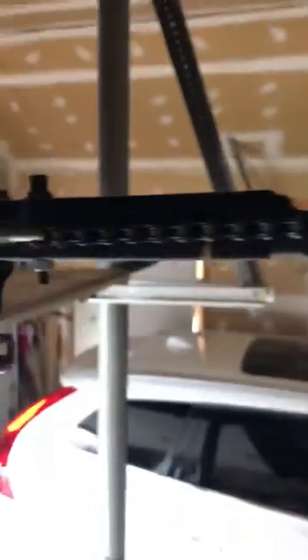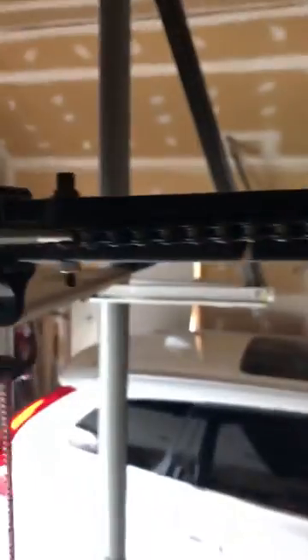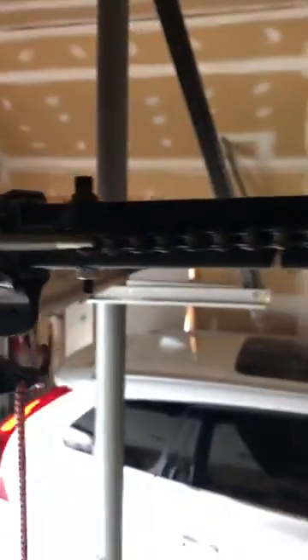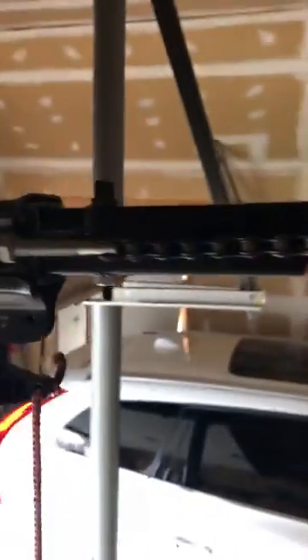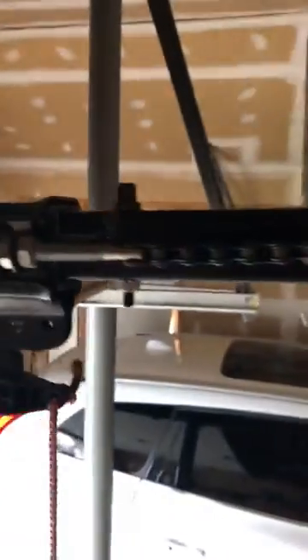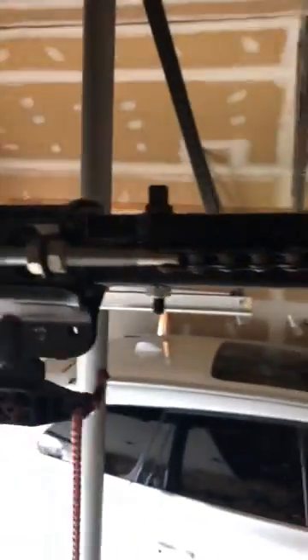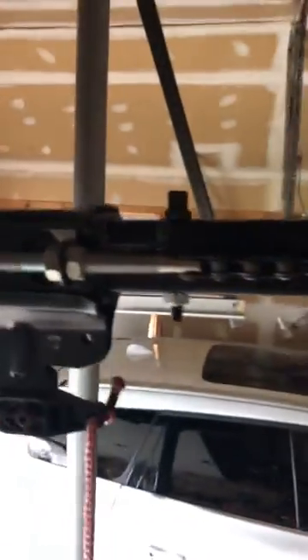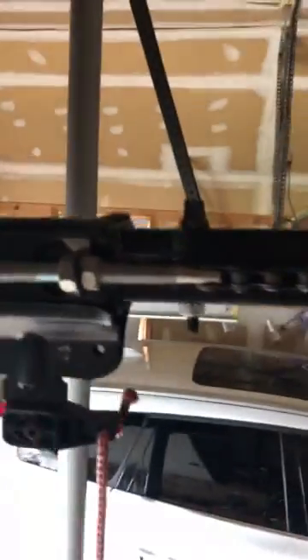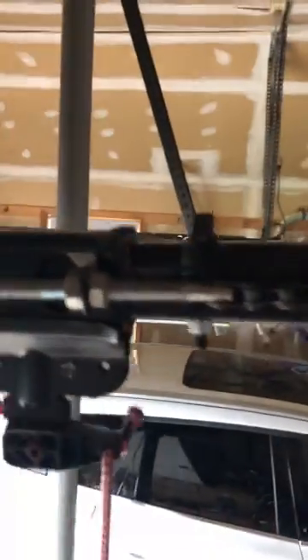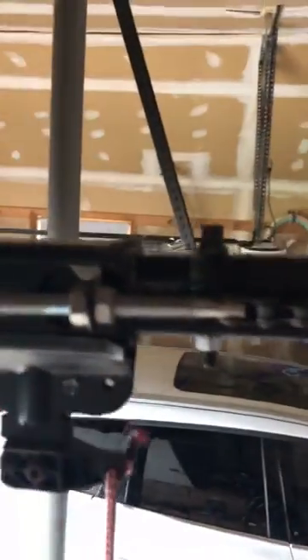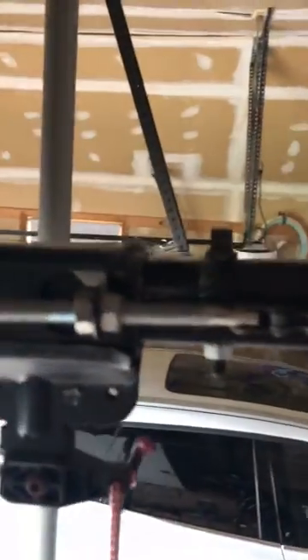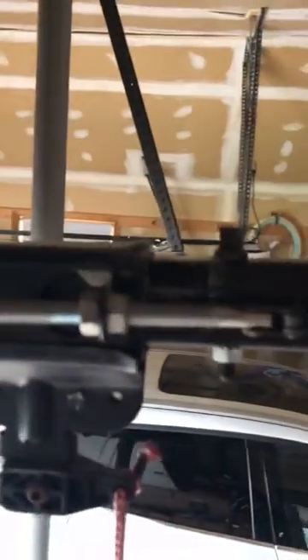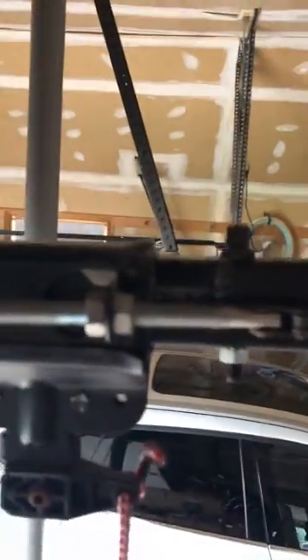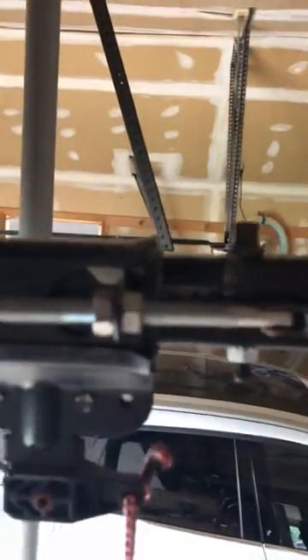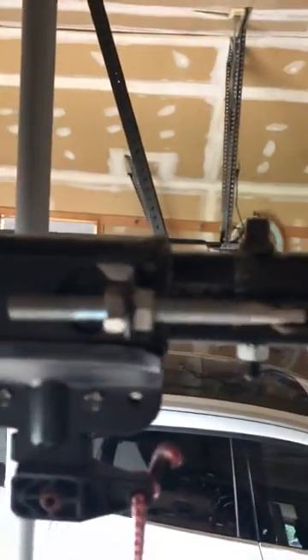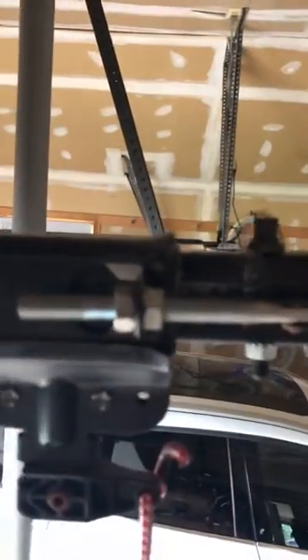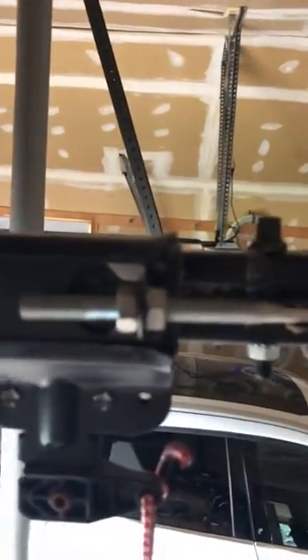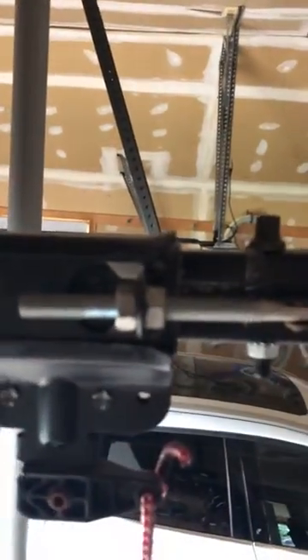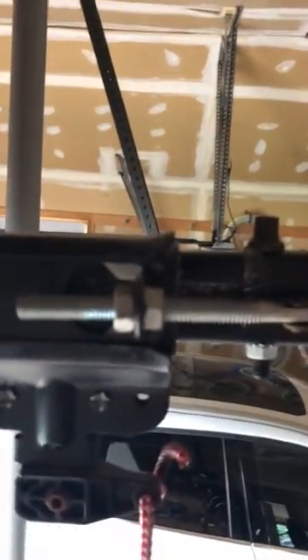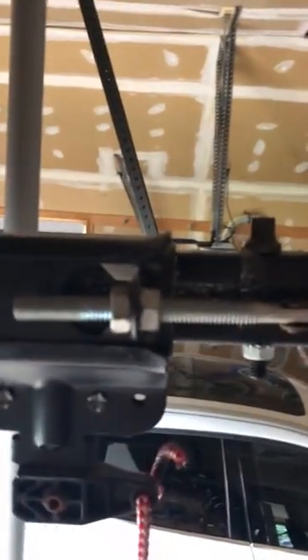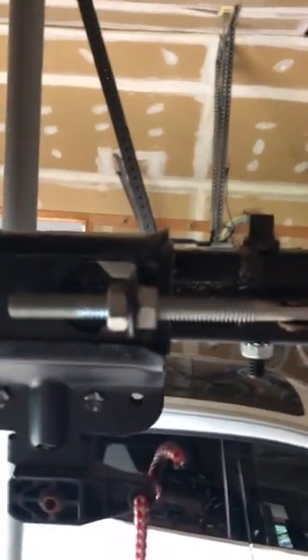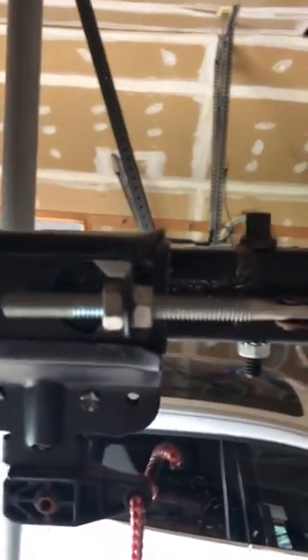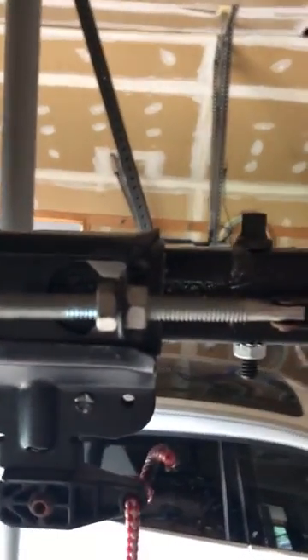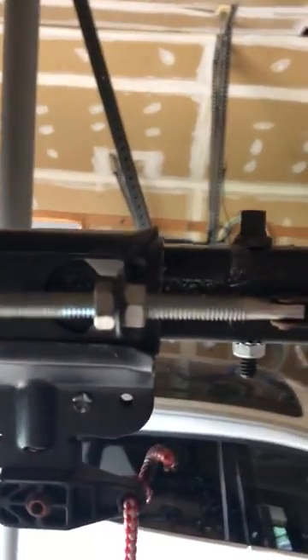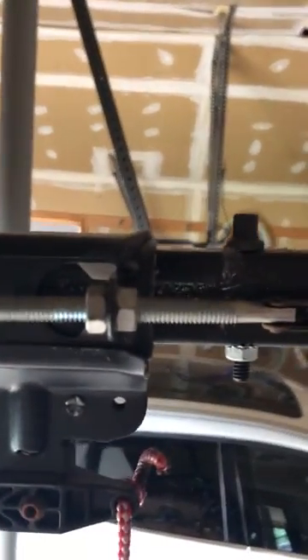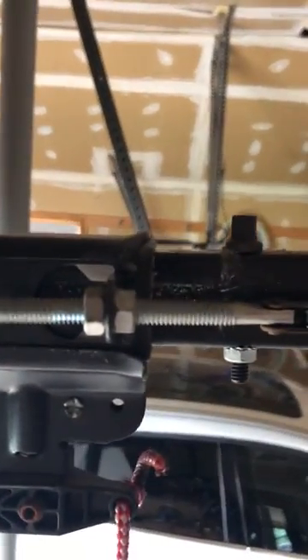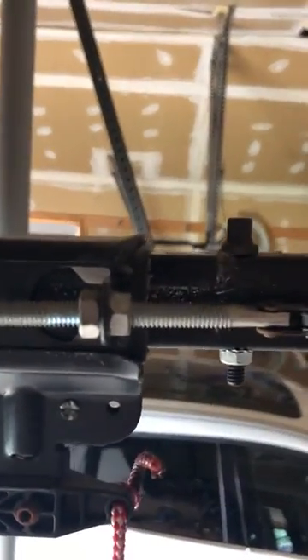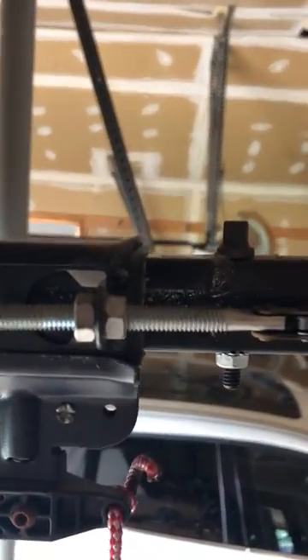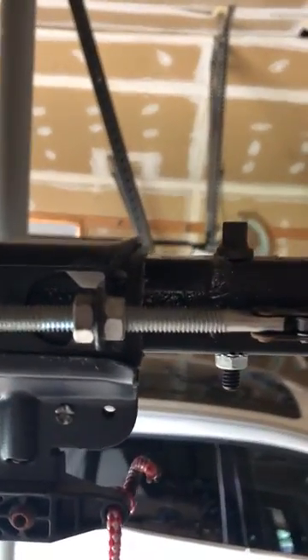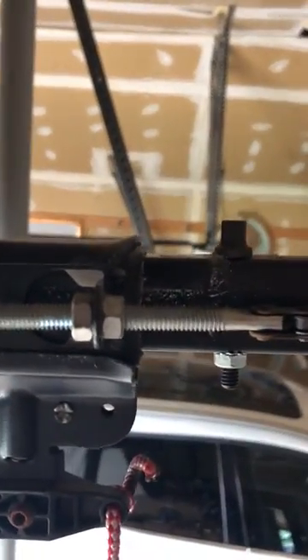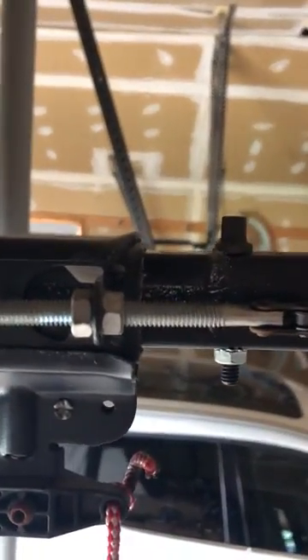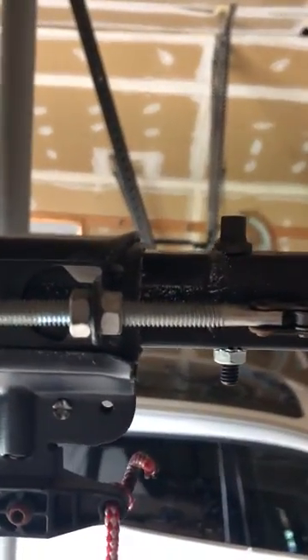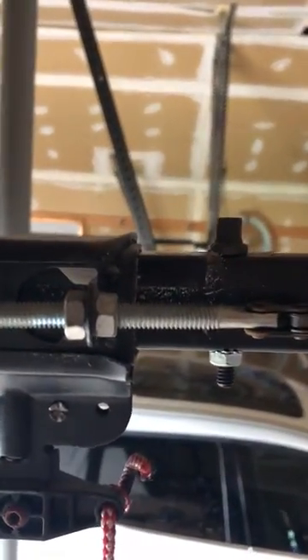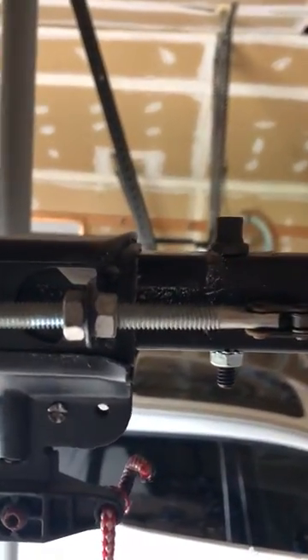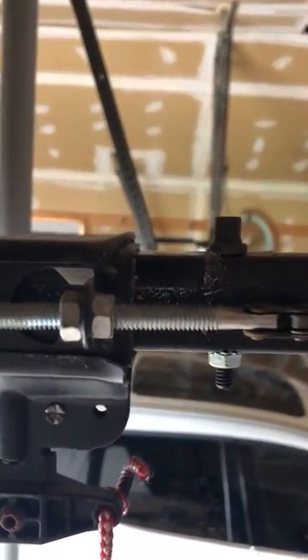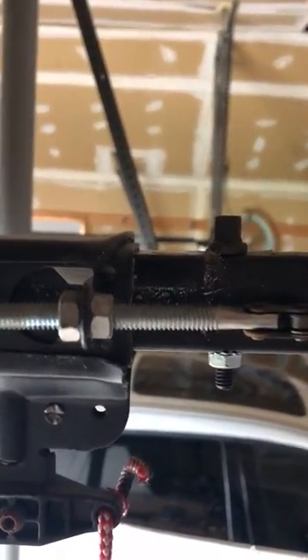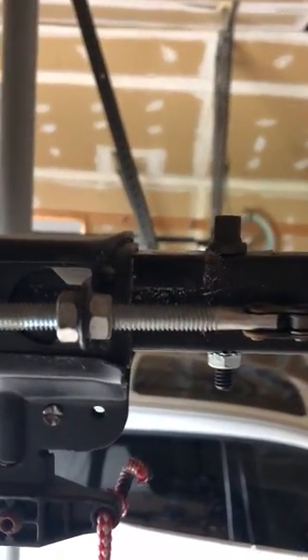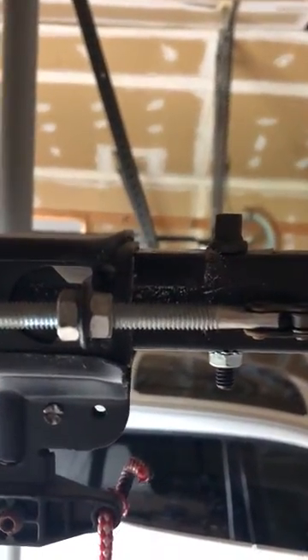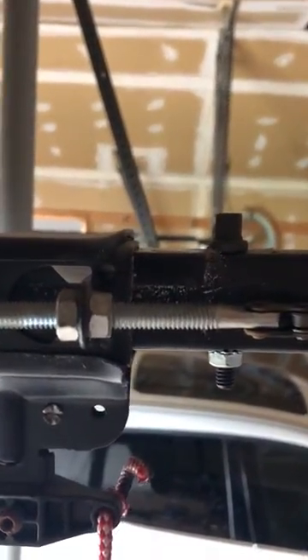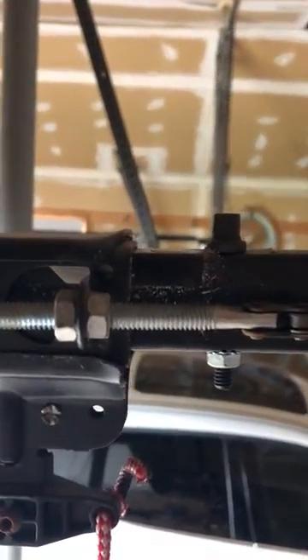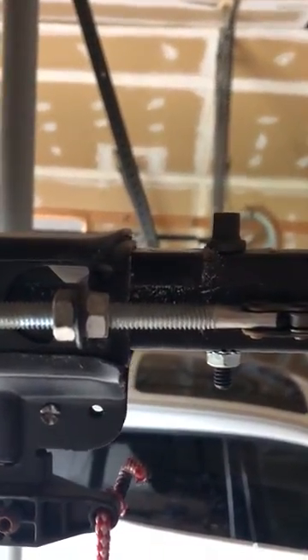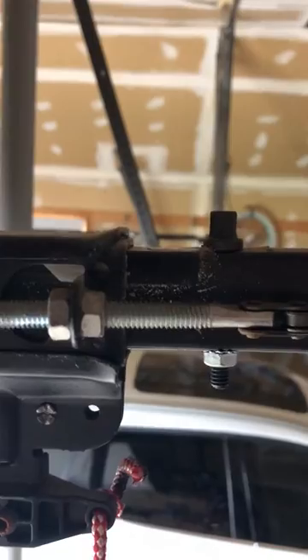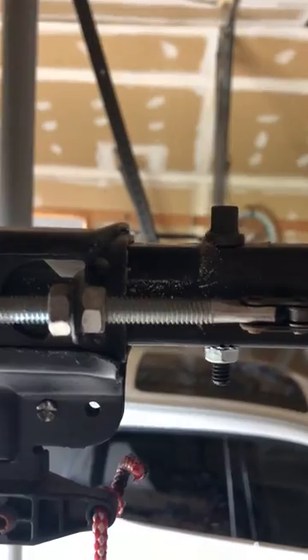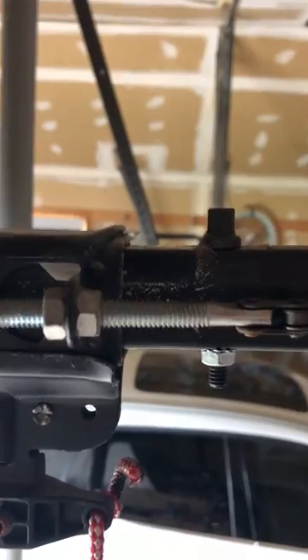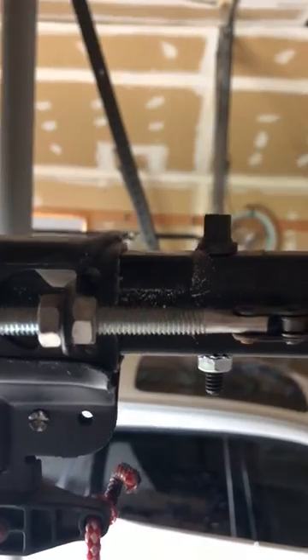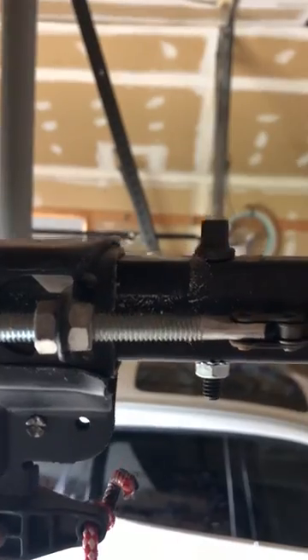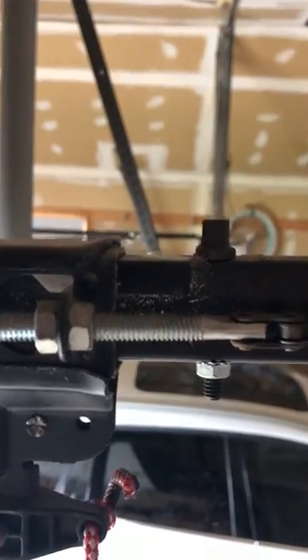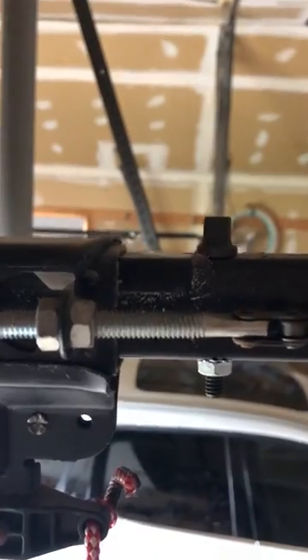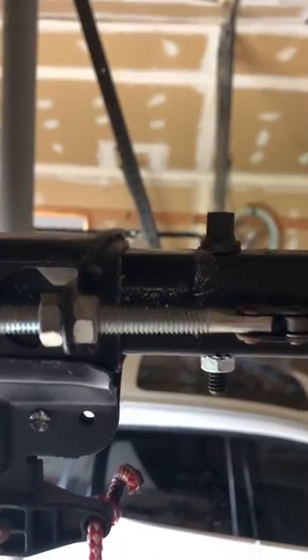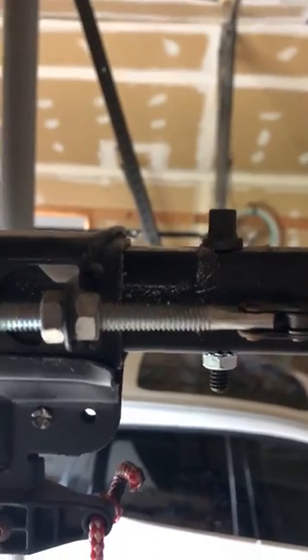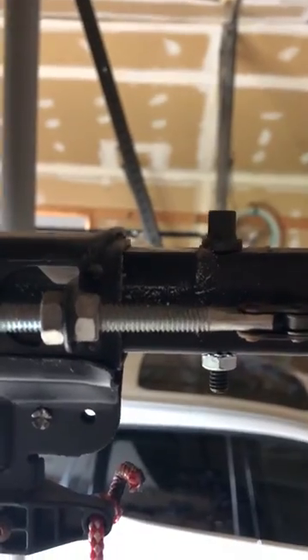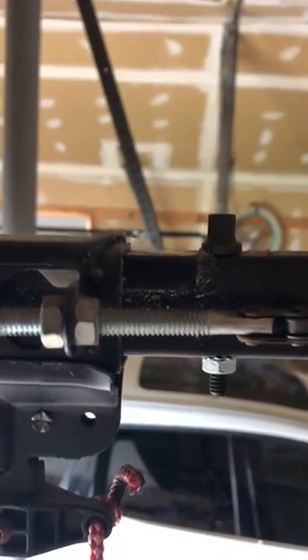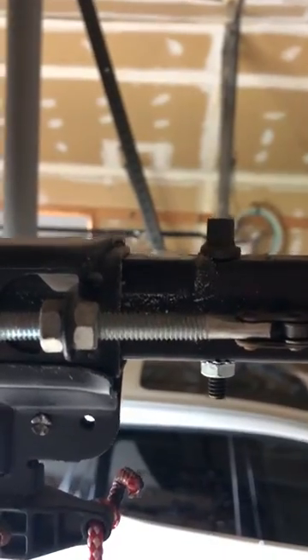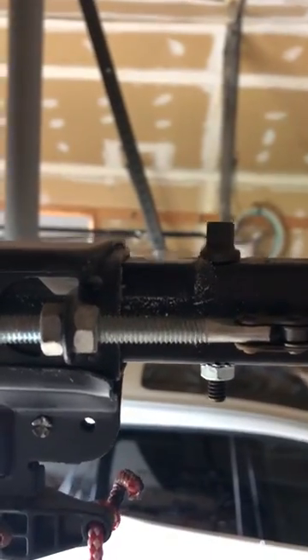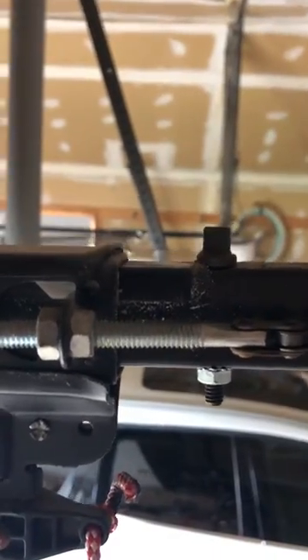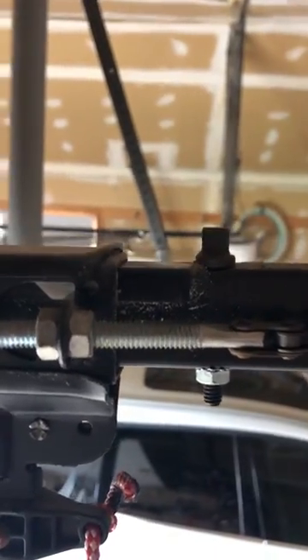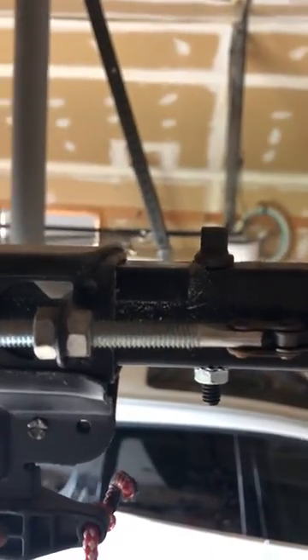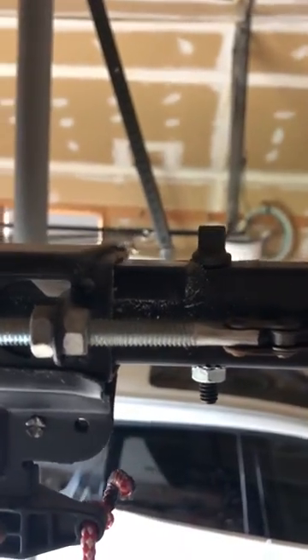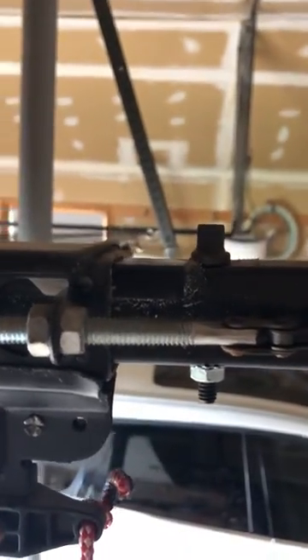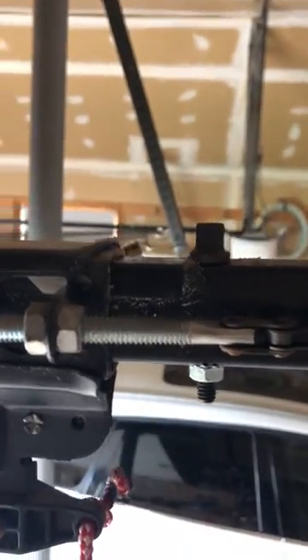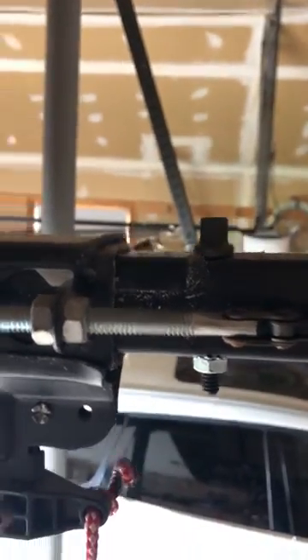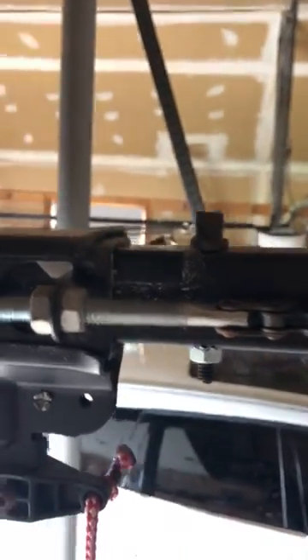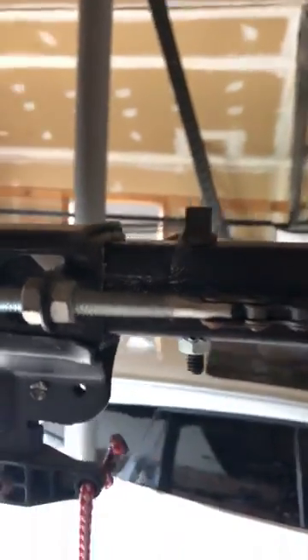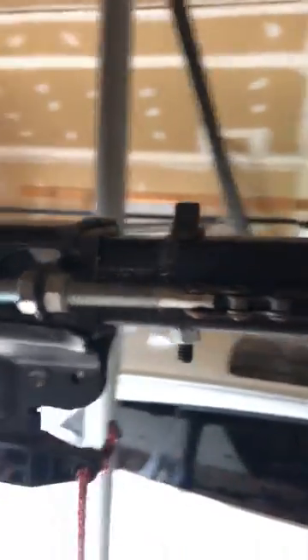And as you can see, mine is stopping right there about an inch, inch and a half away. So hope this helps.